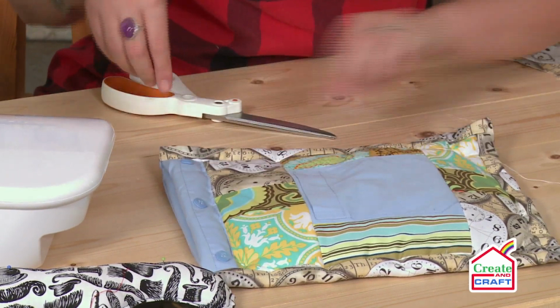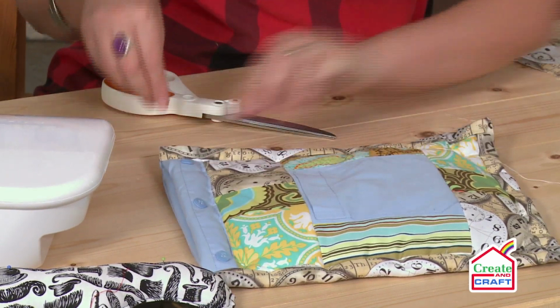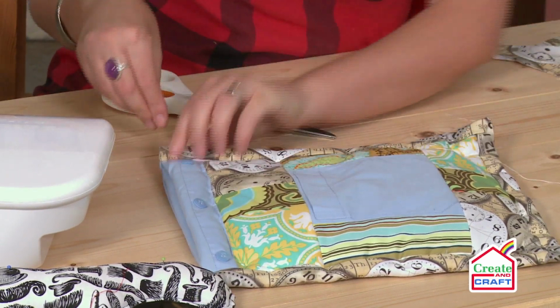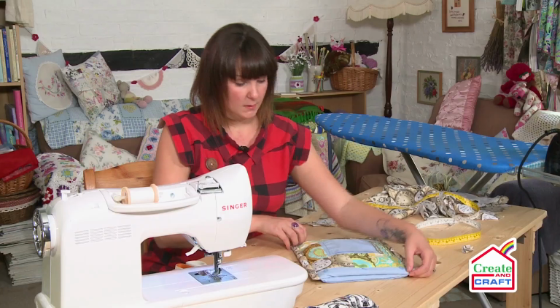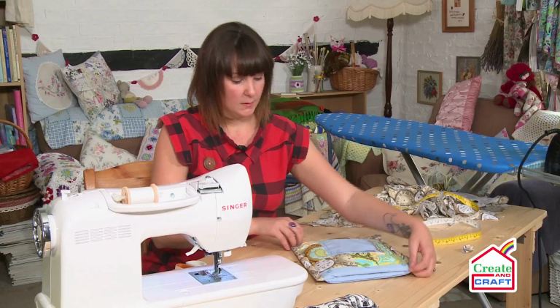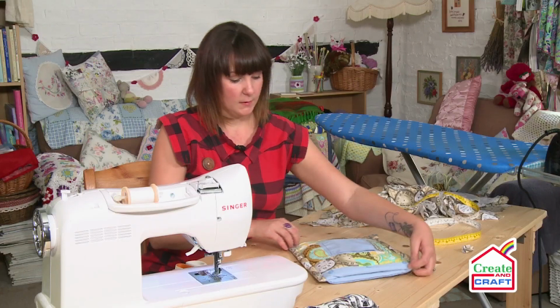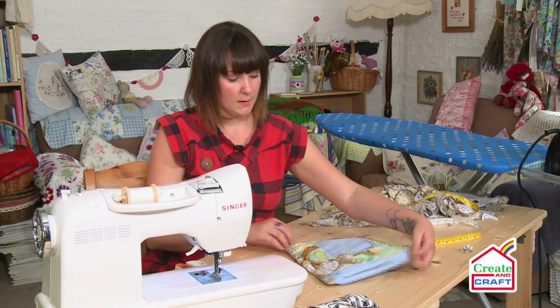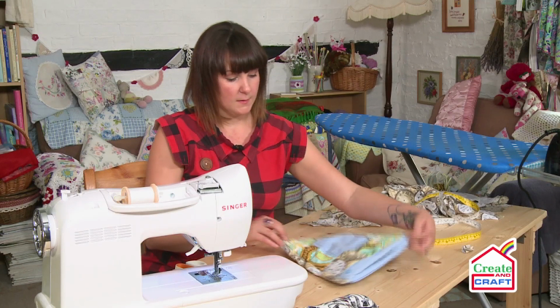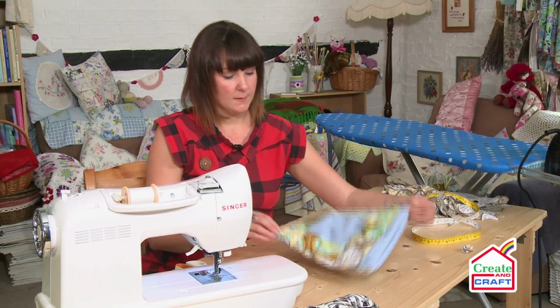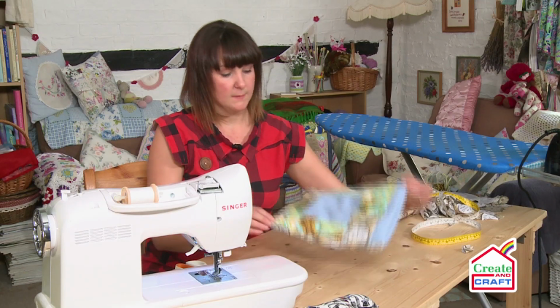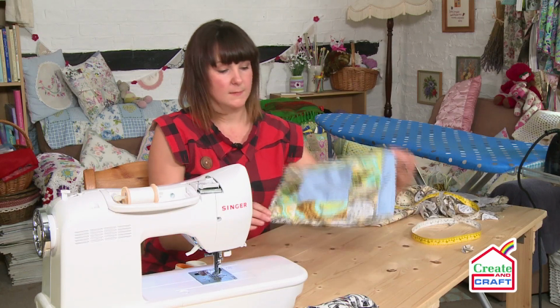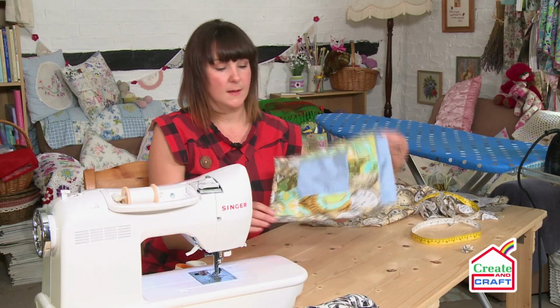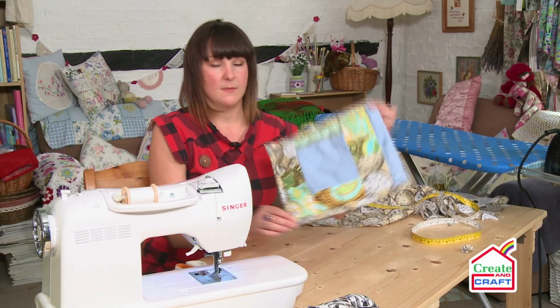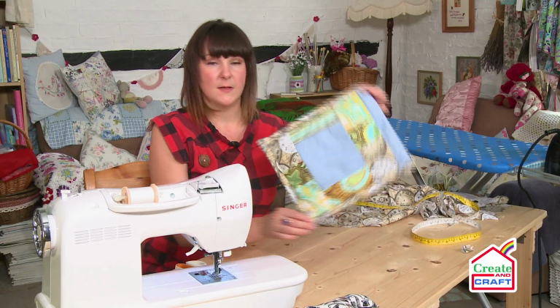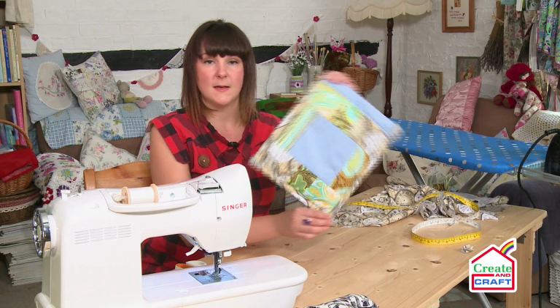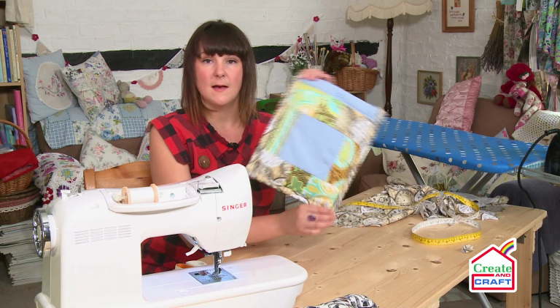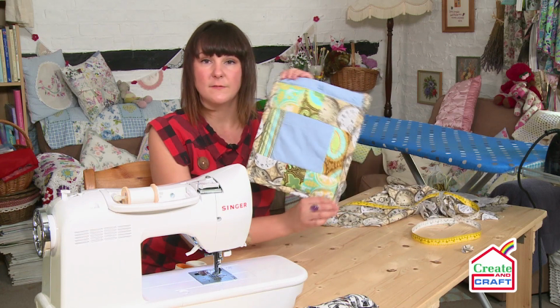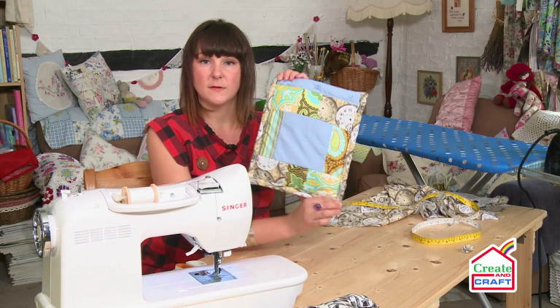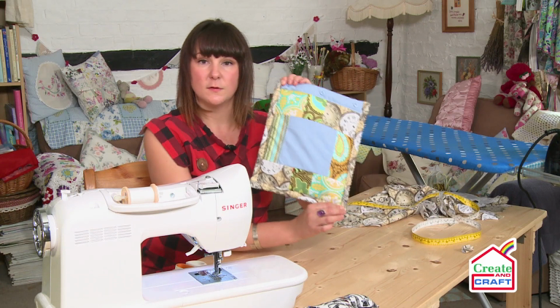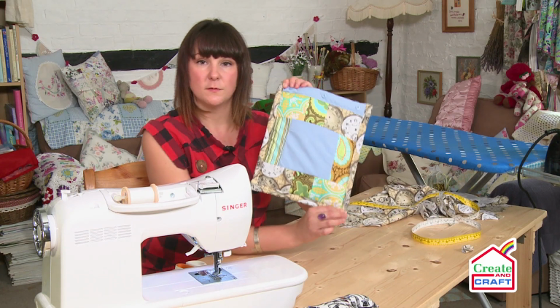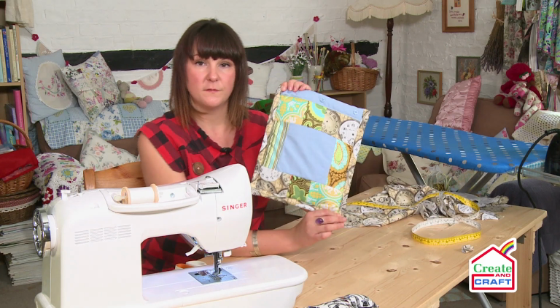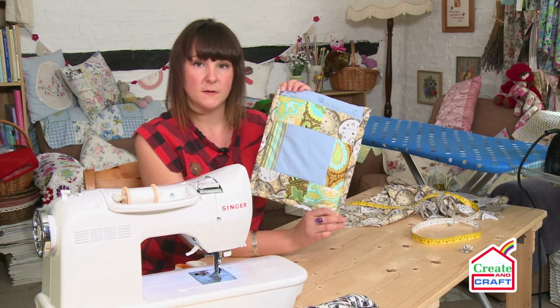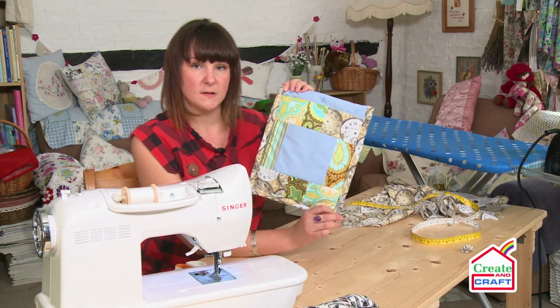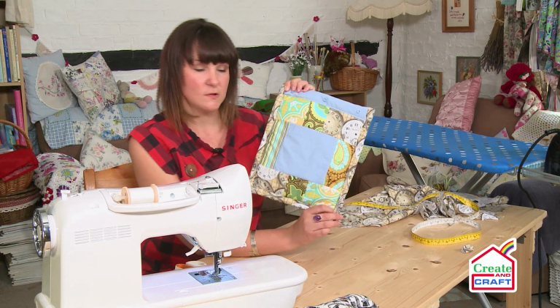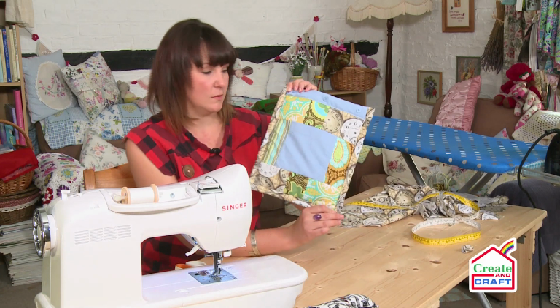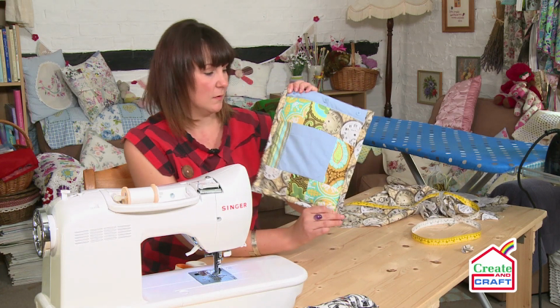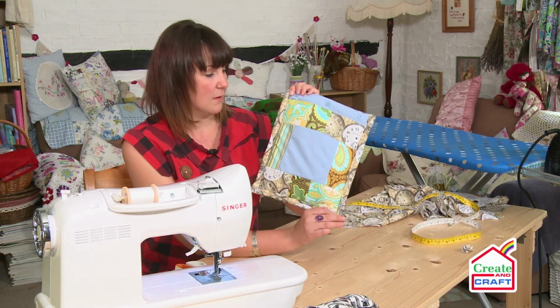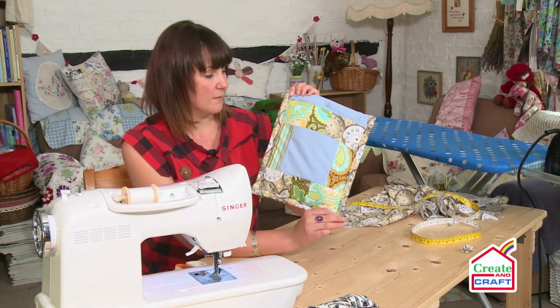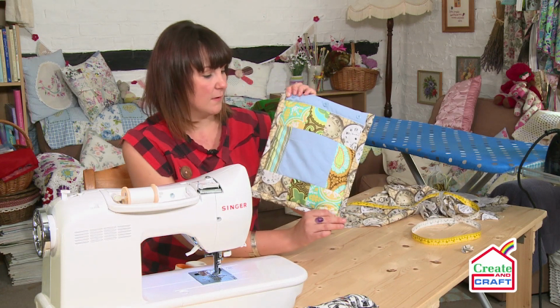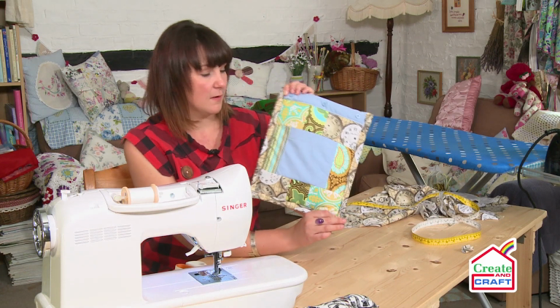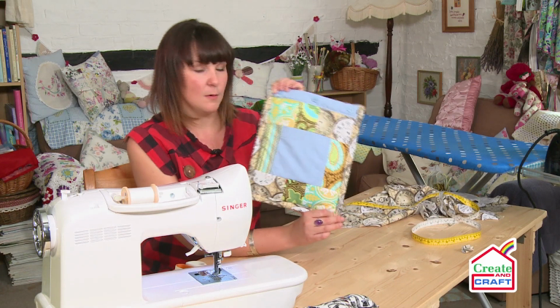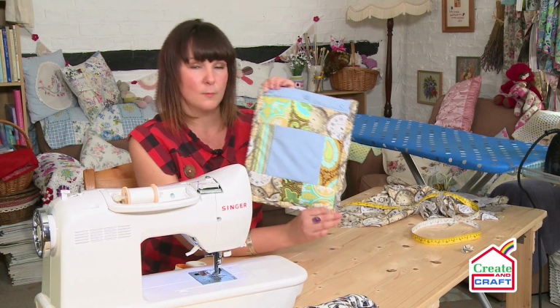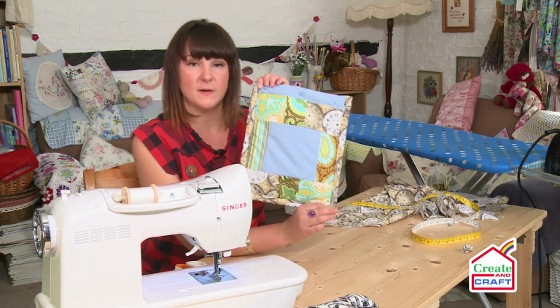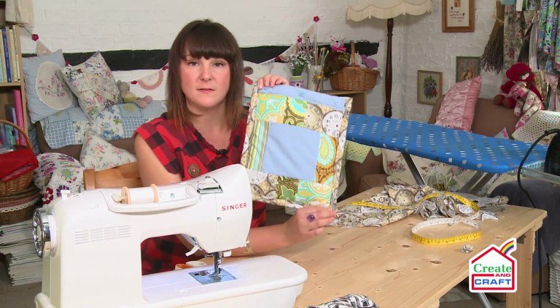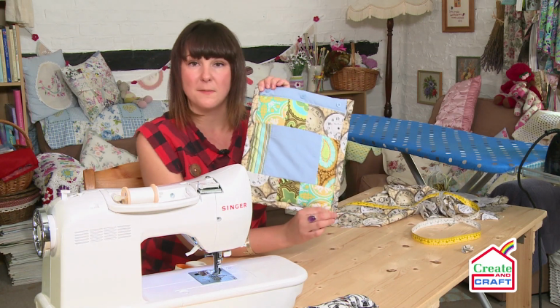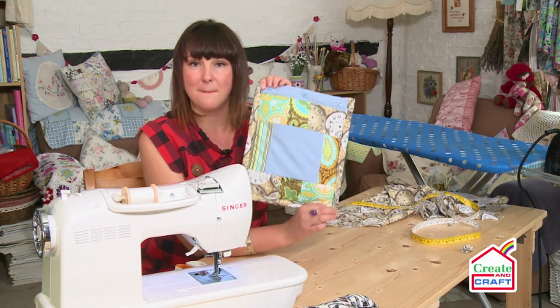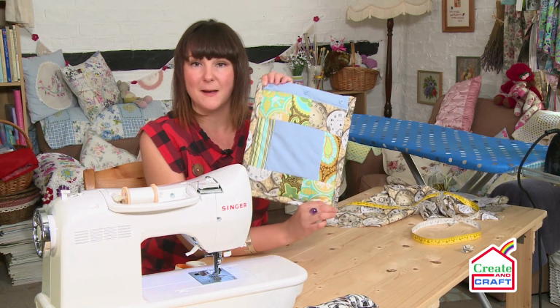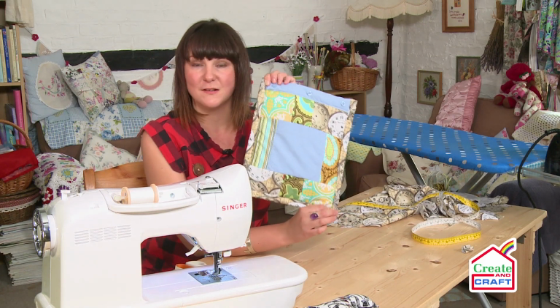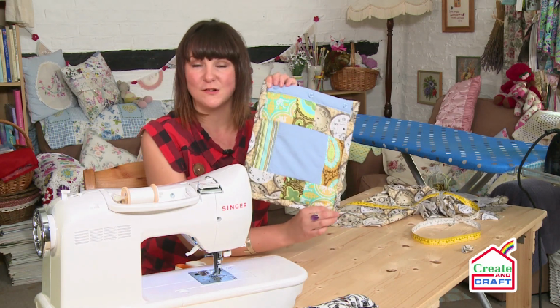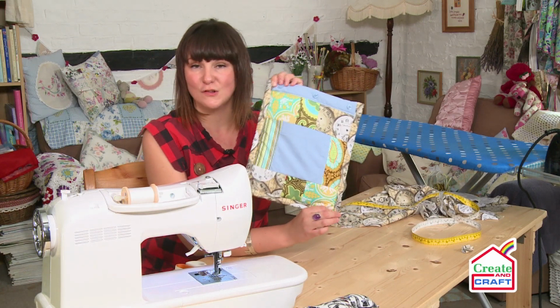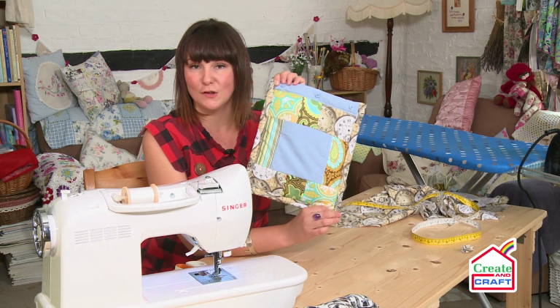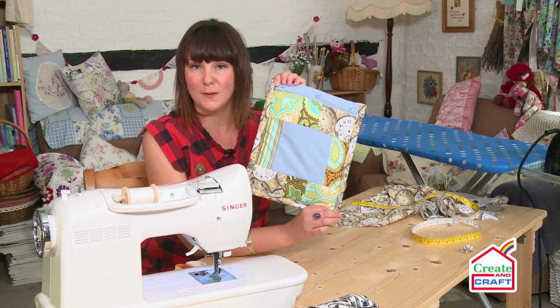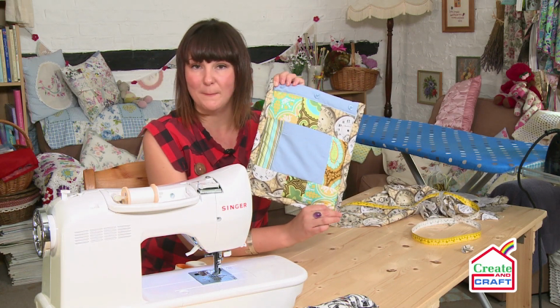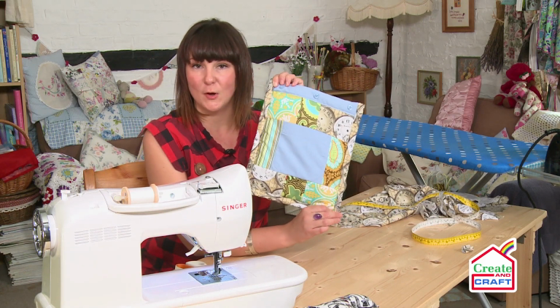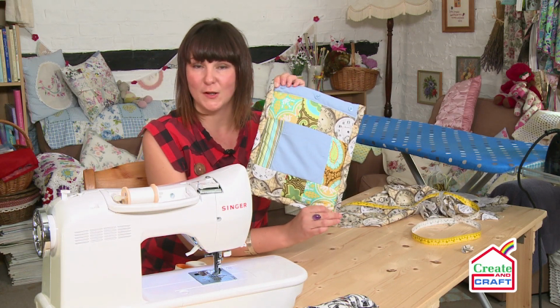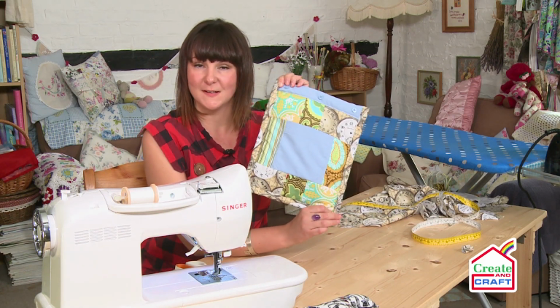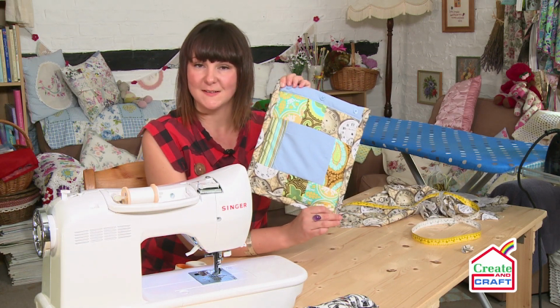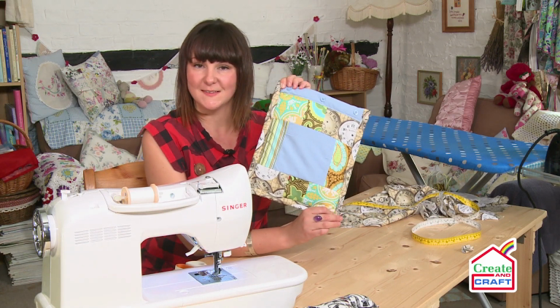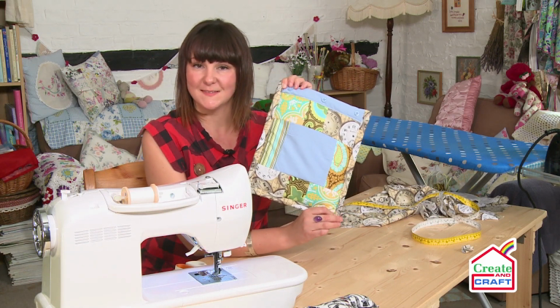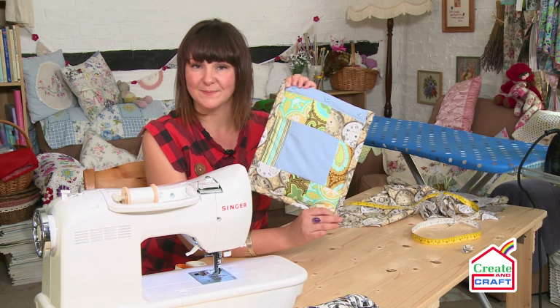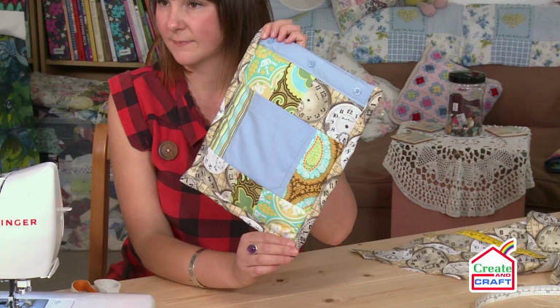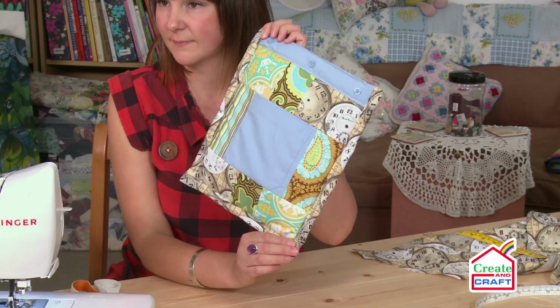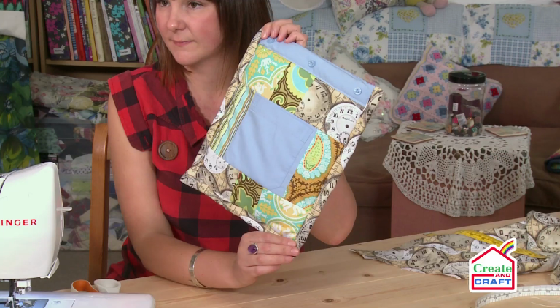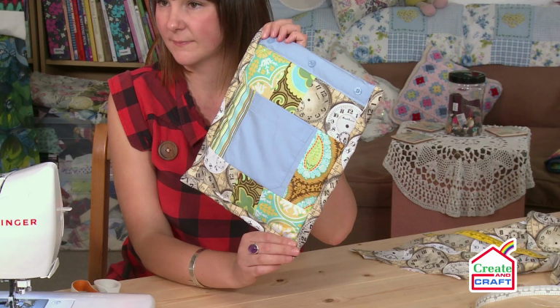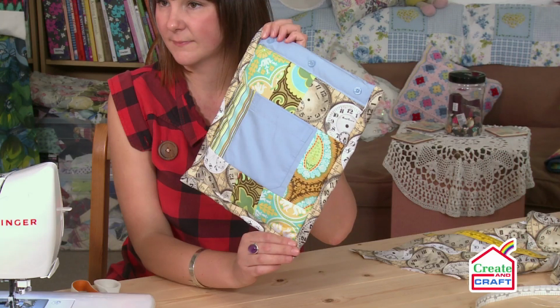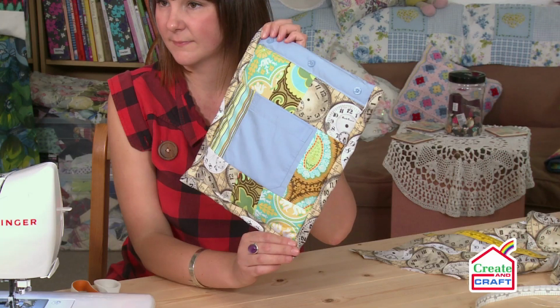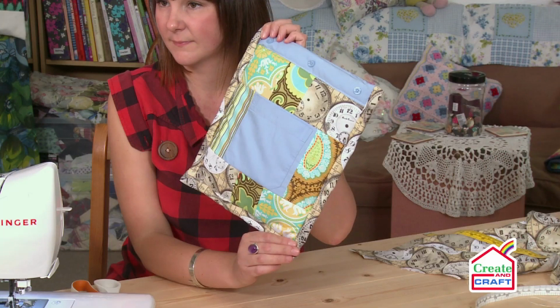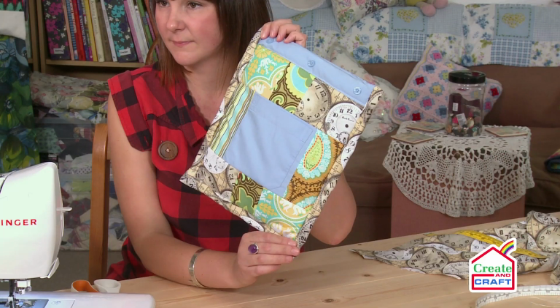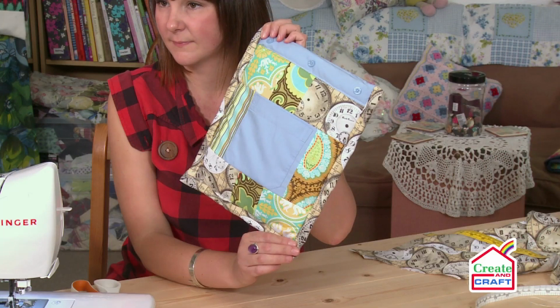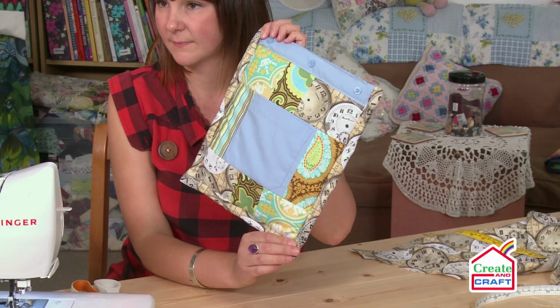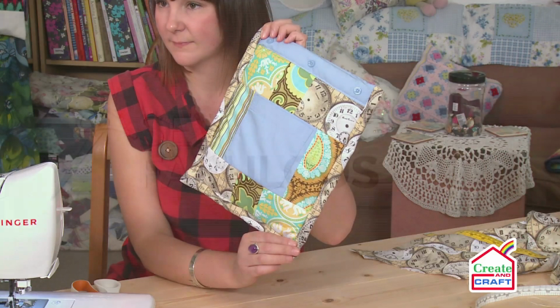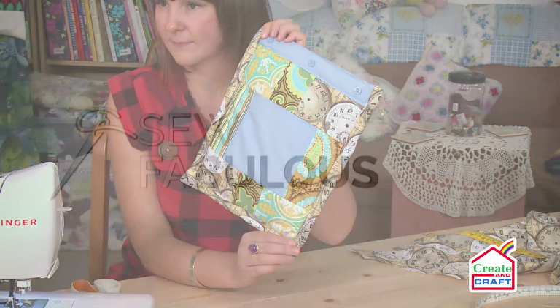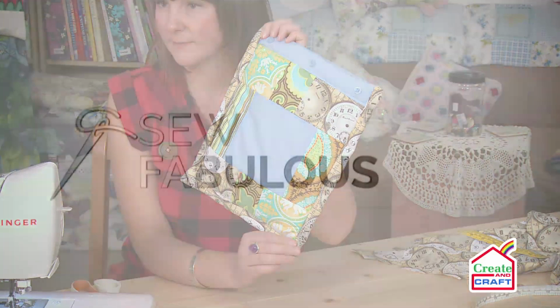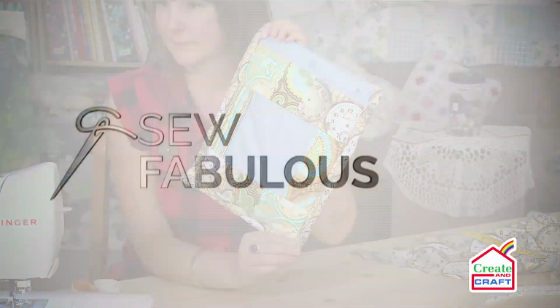And there you have it — your finished cover with man-shirt pockets.